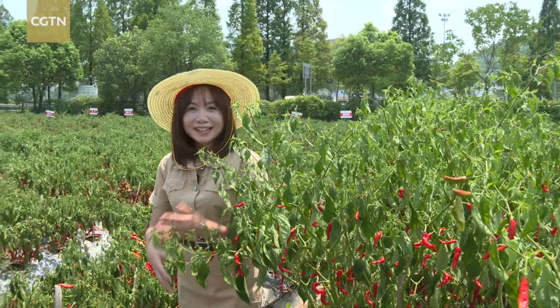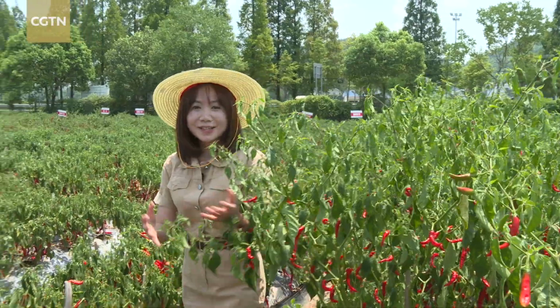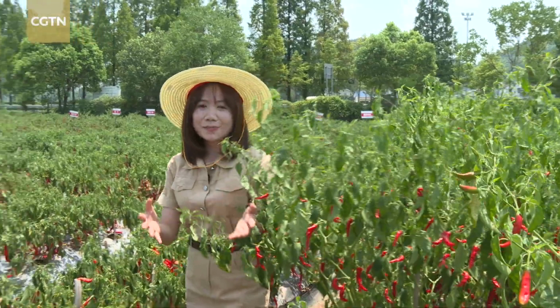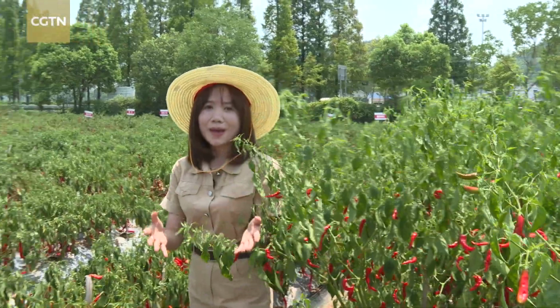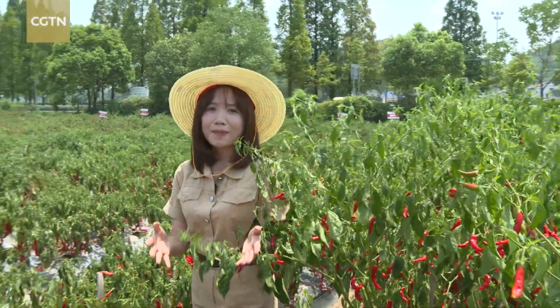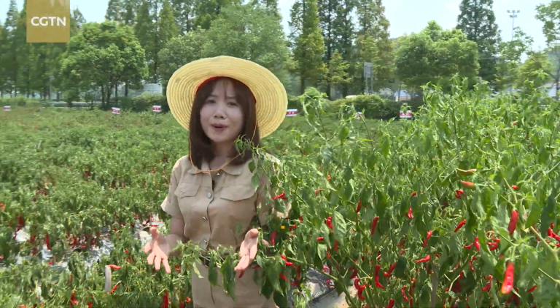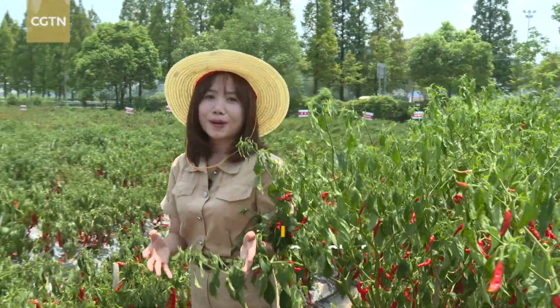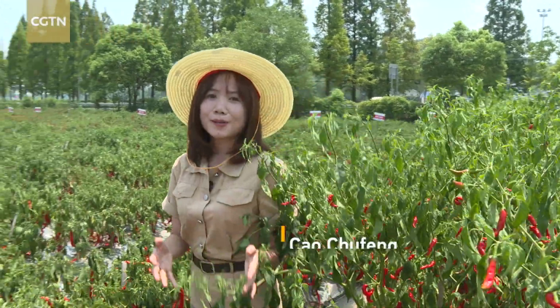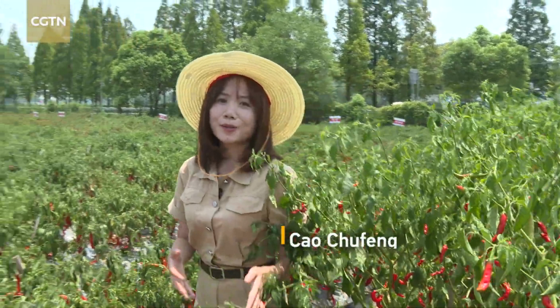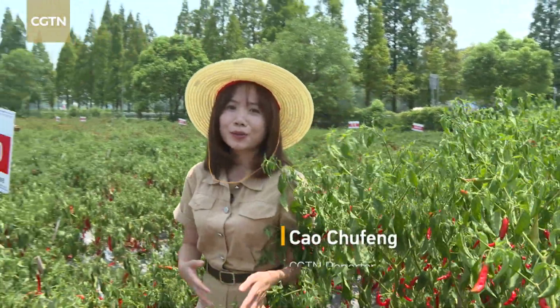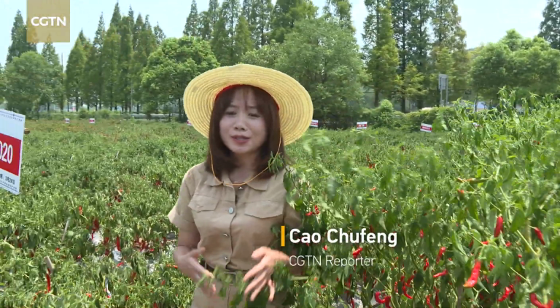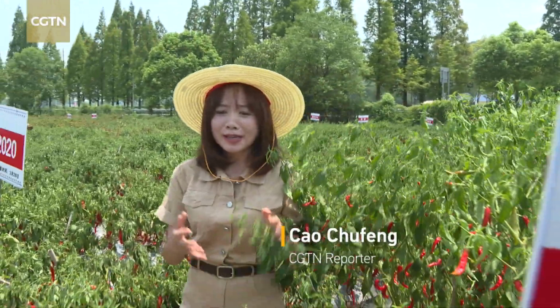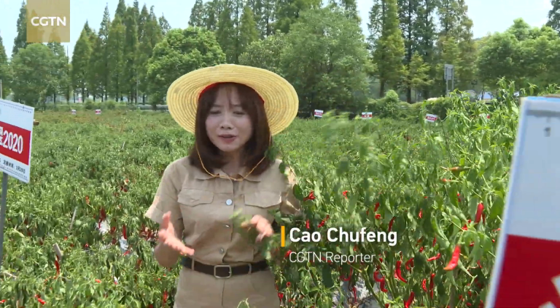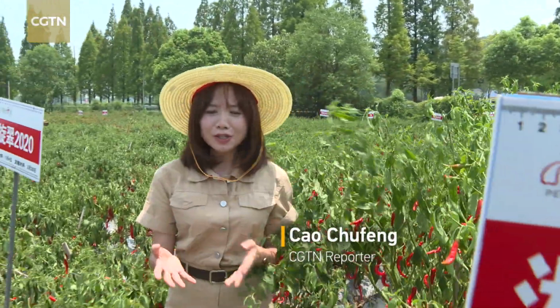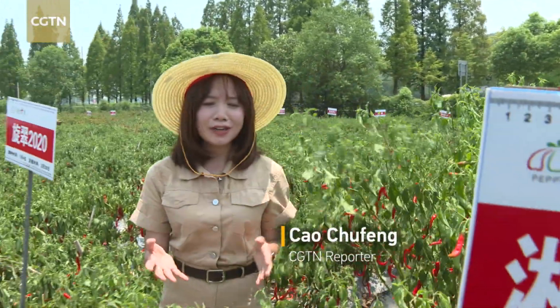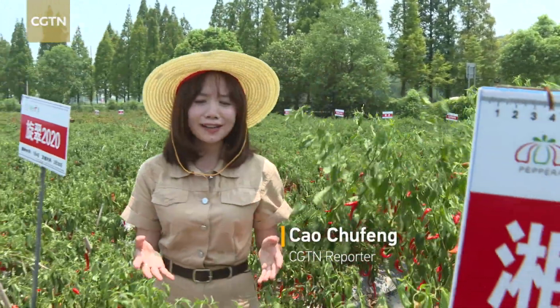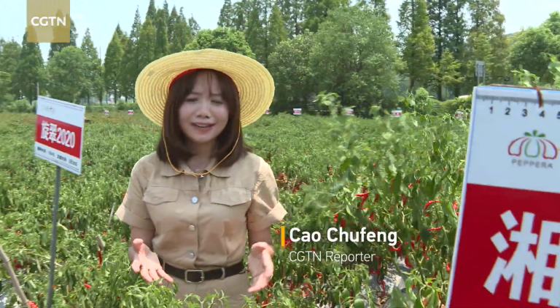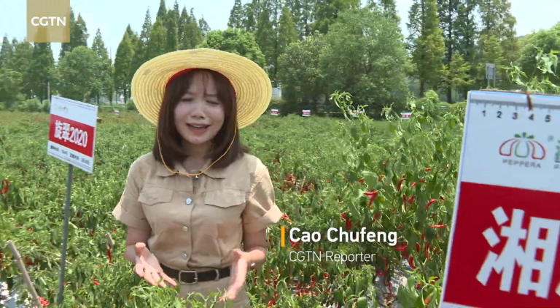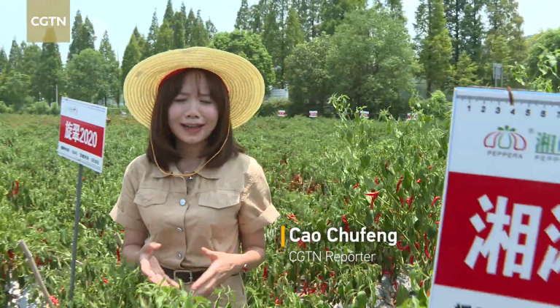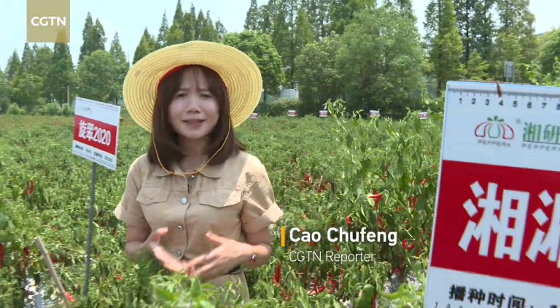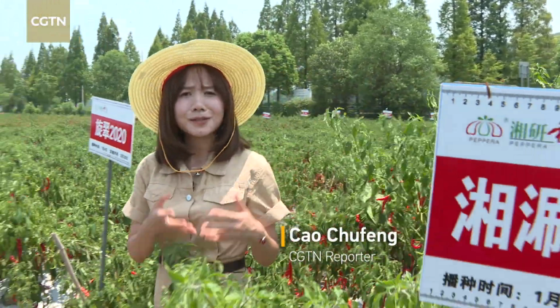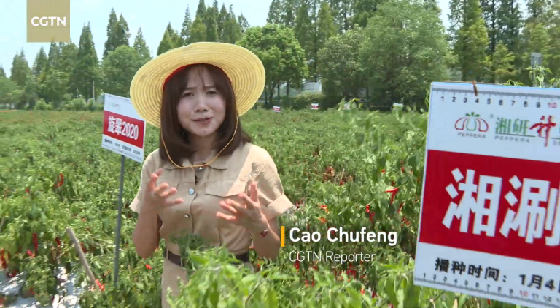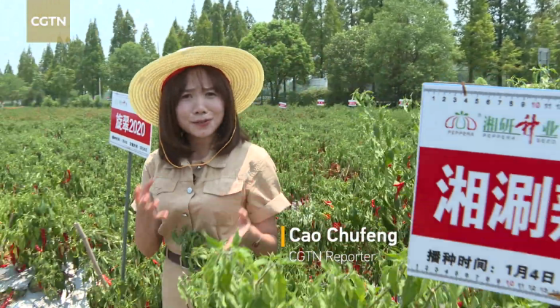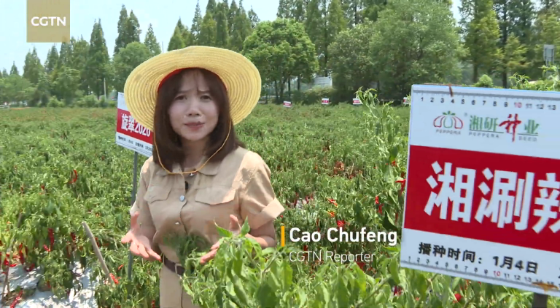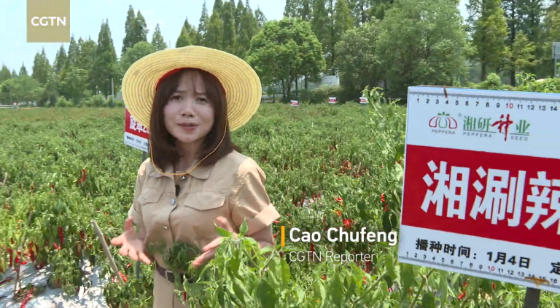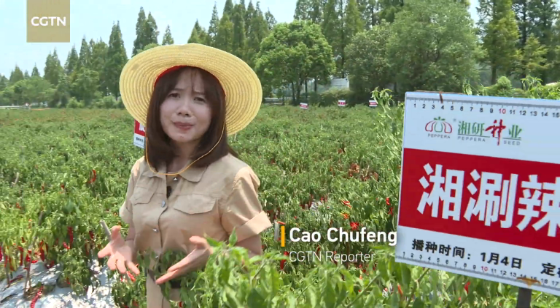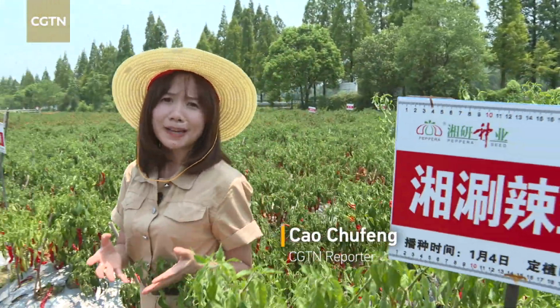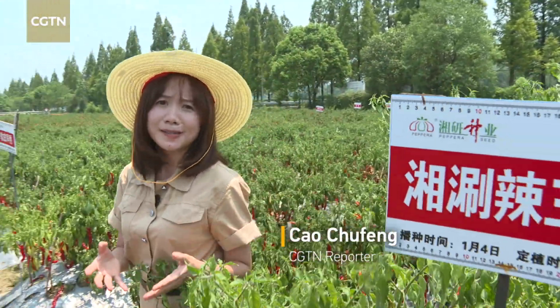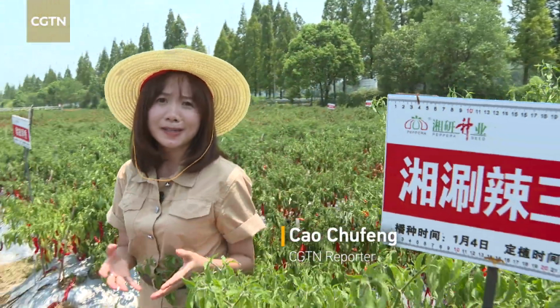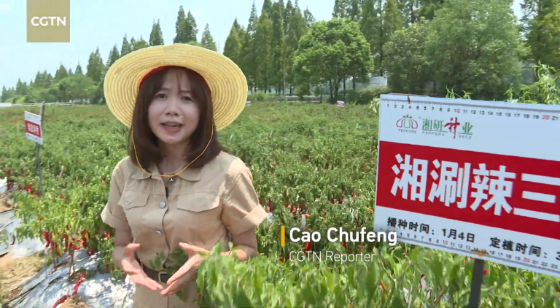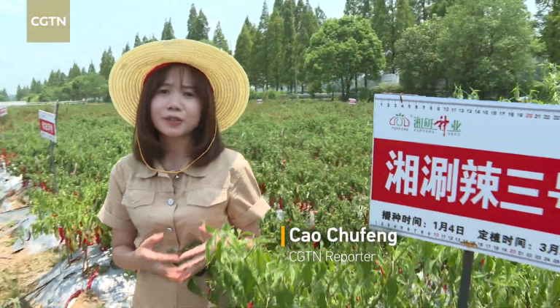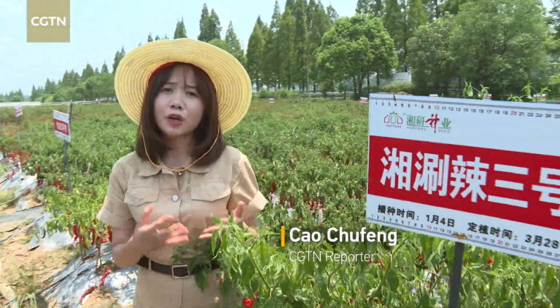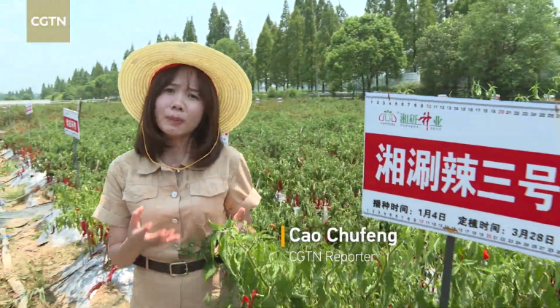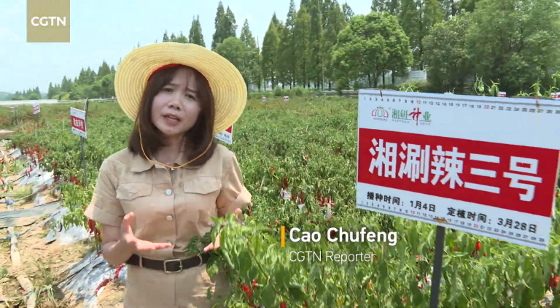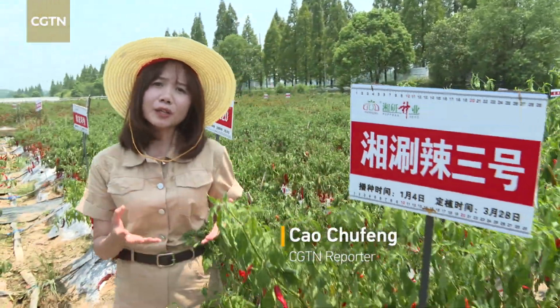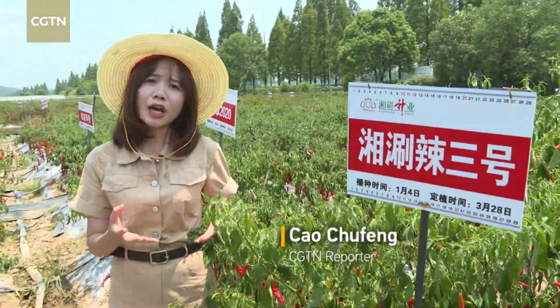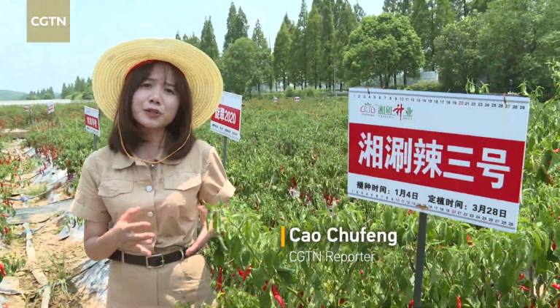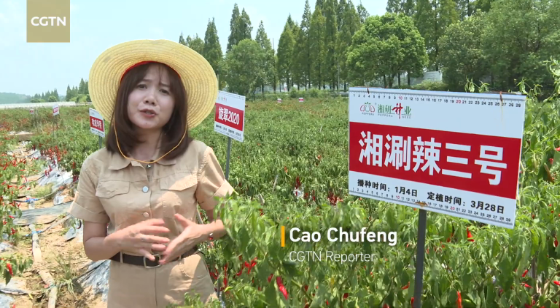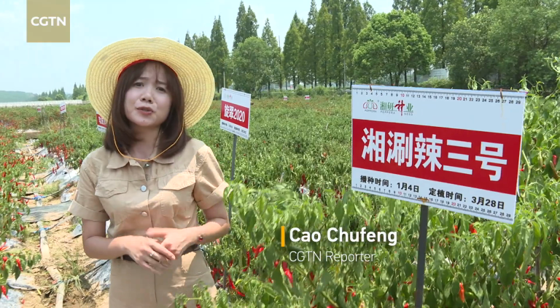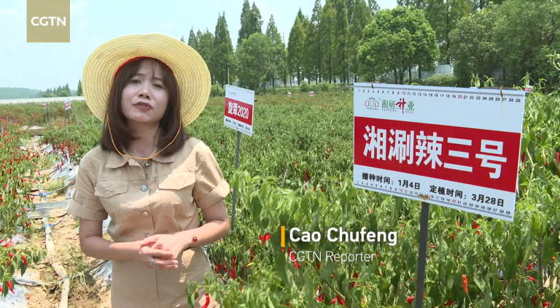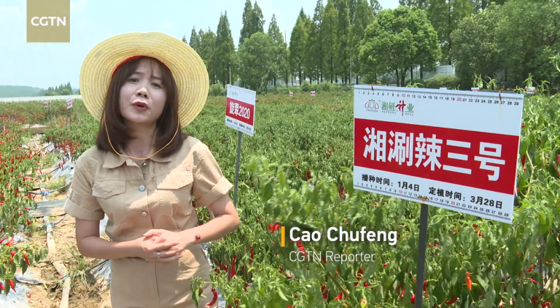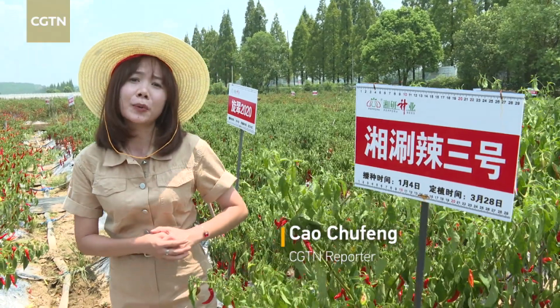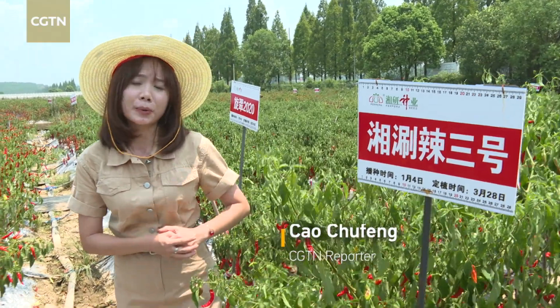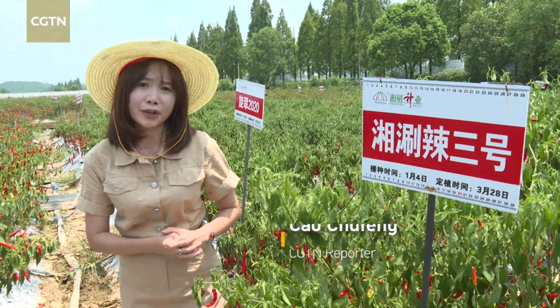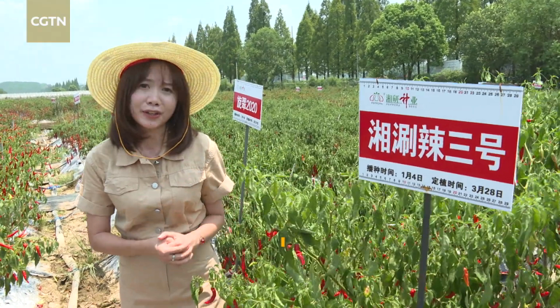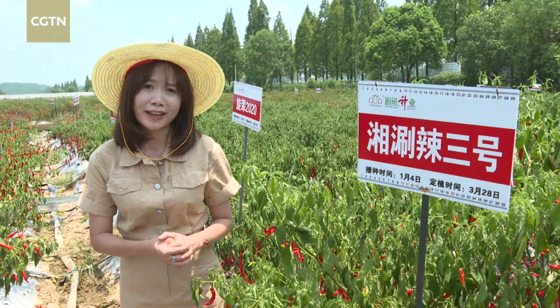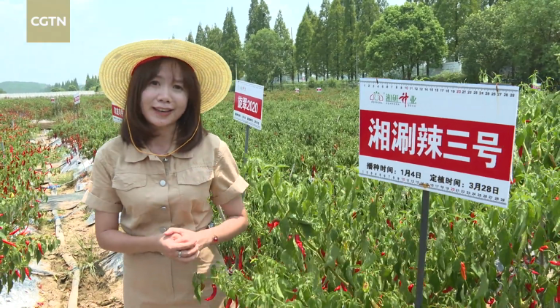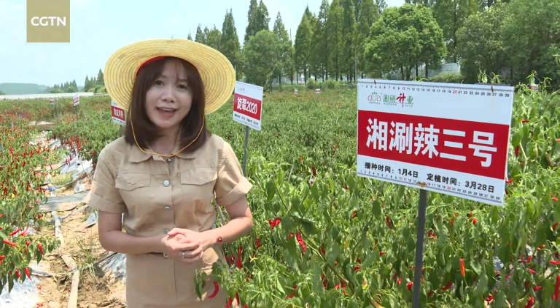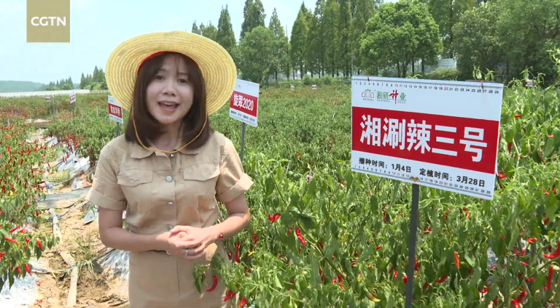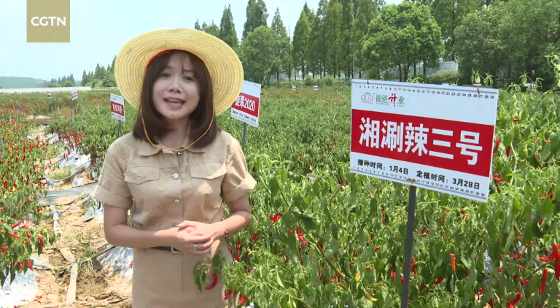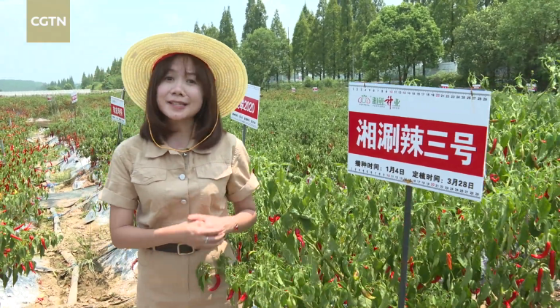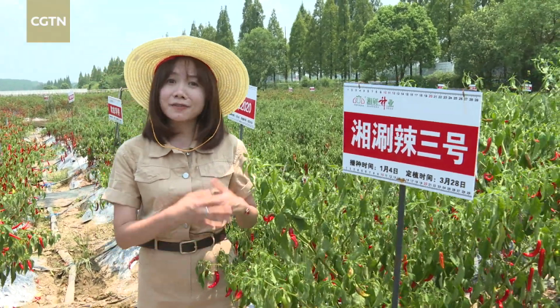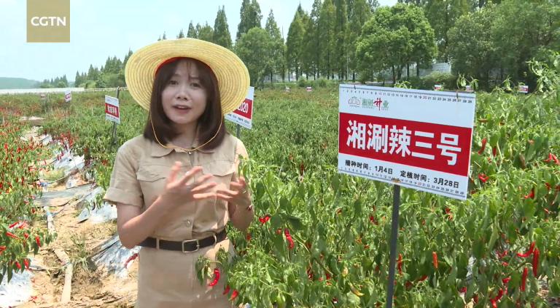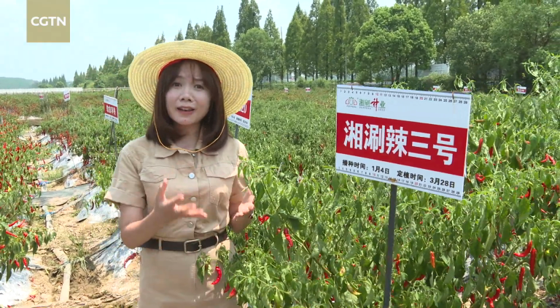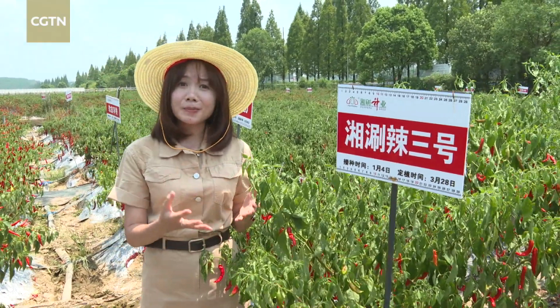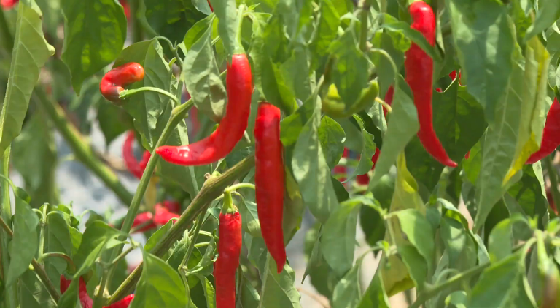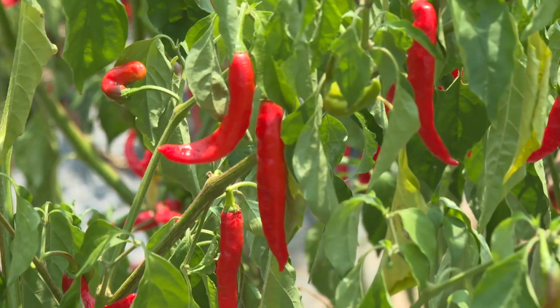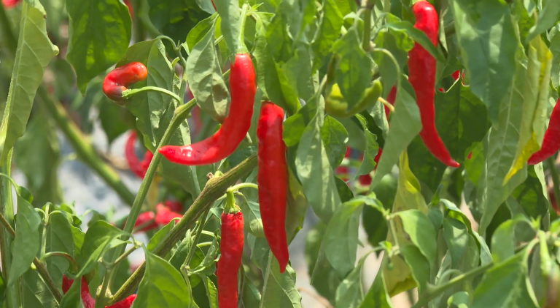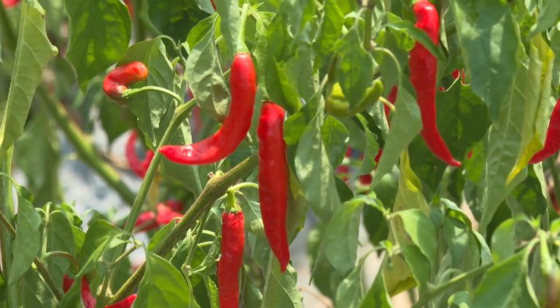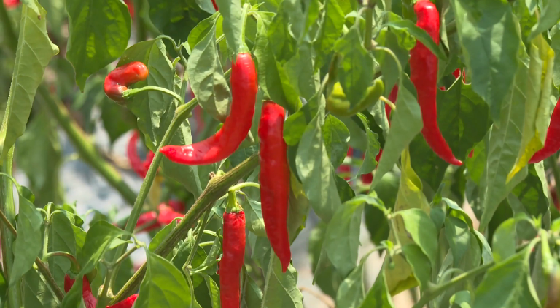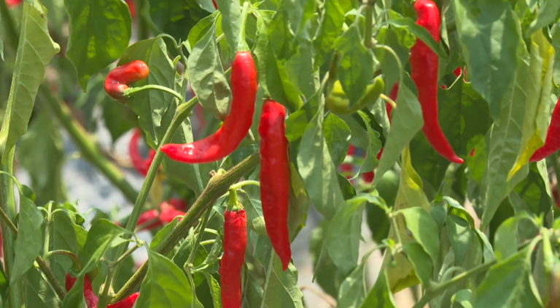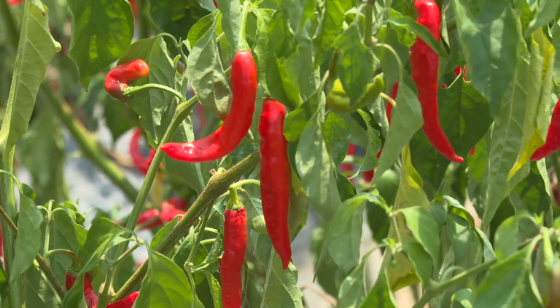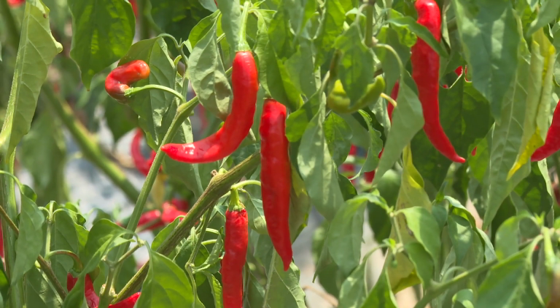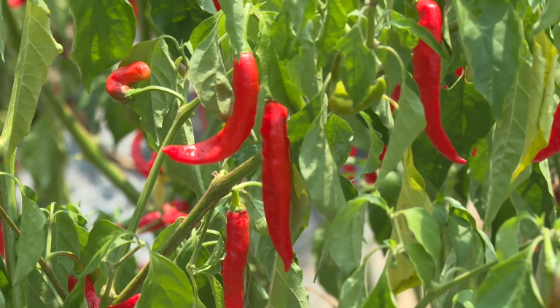This pepper is called Xiangshan La. It's super spicy and normally not used for home cooking. It's developed by this company.